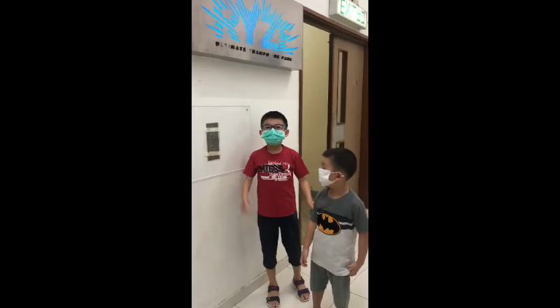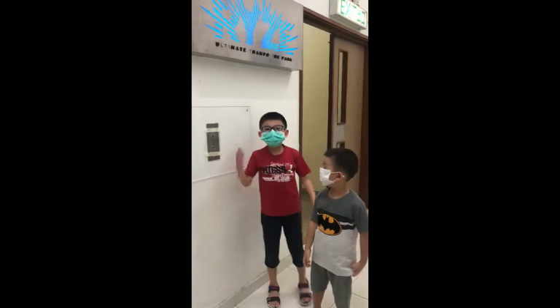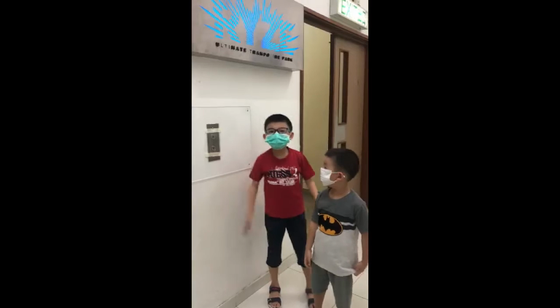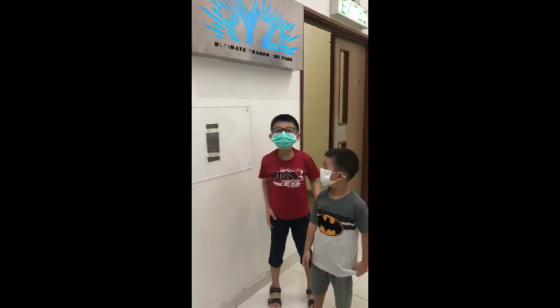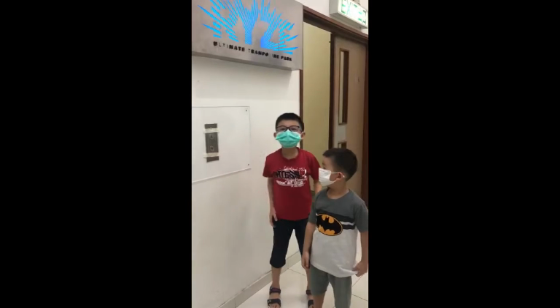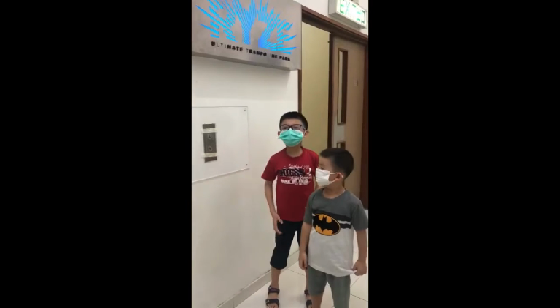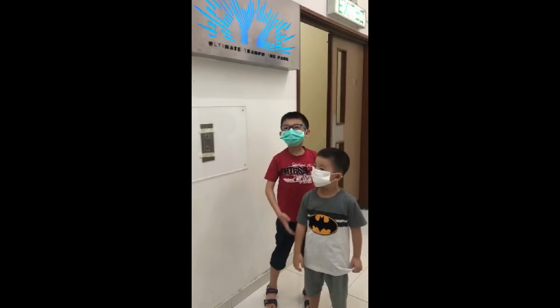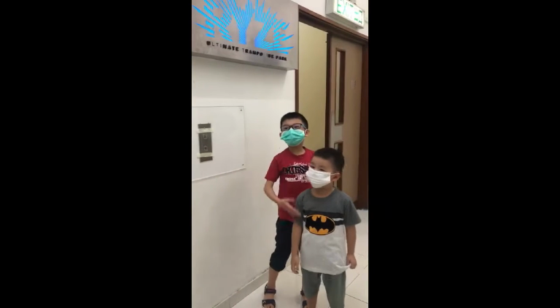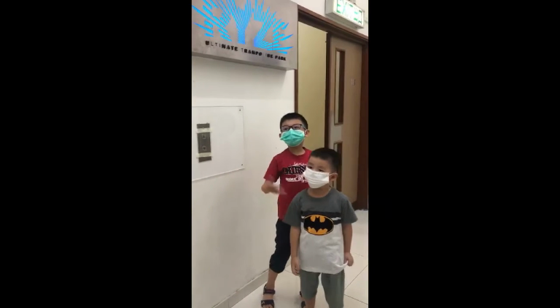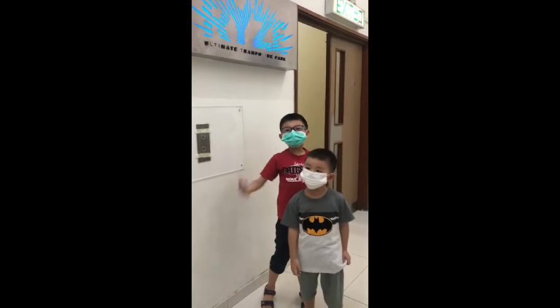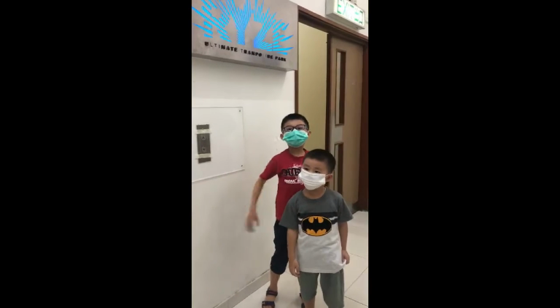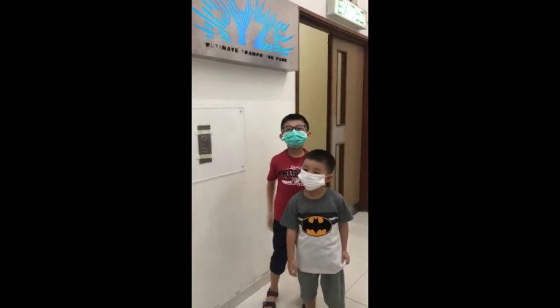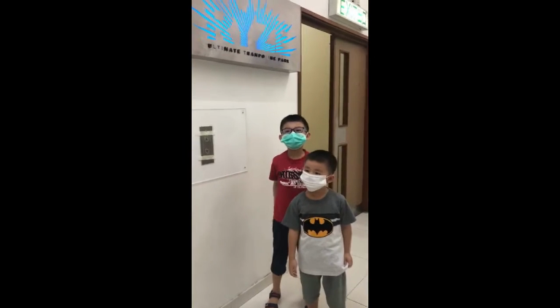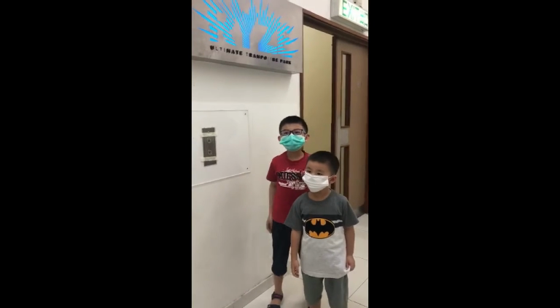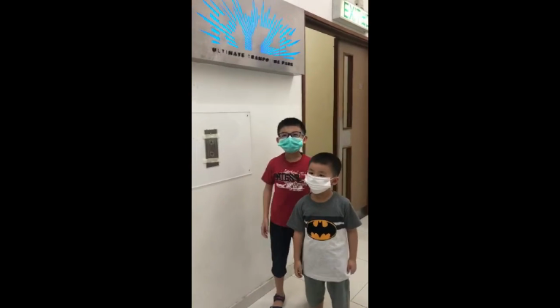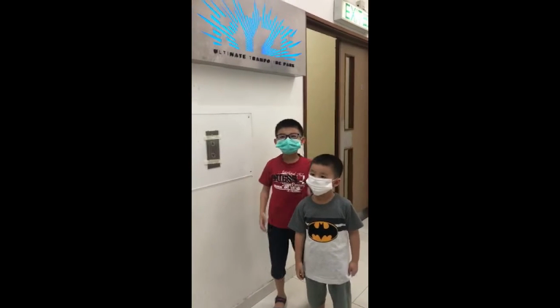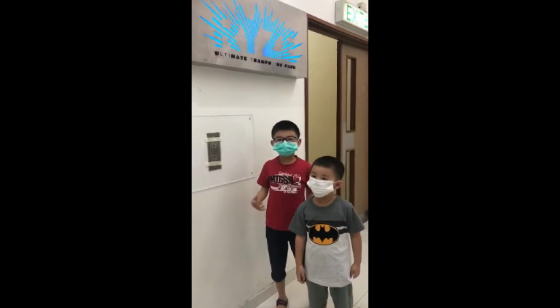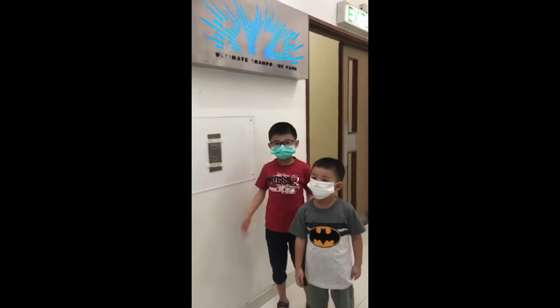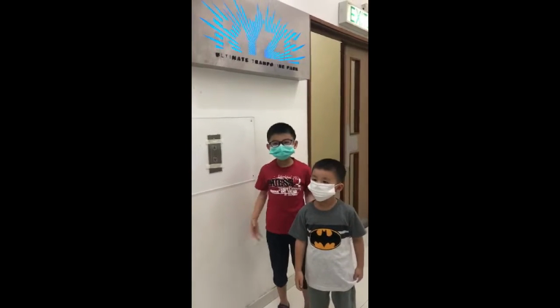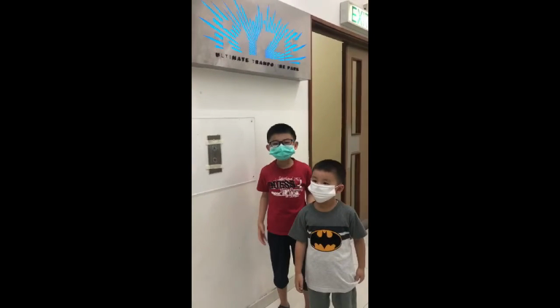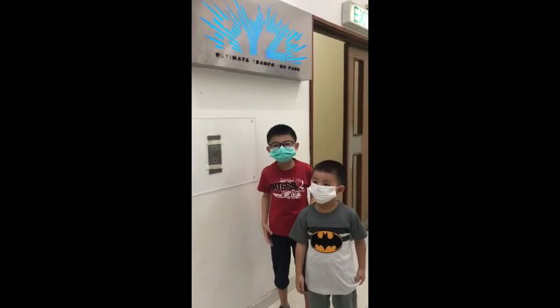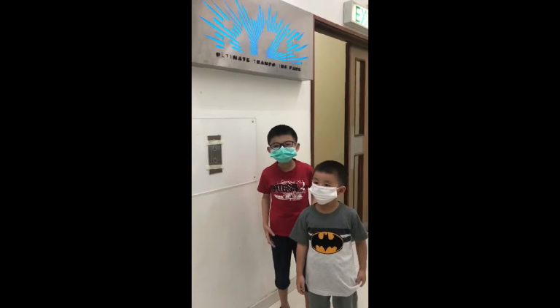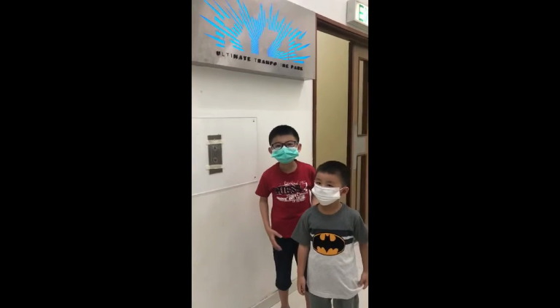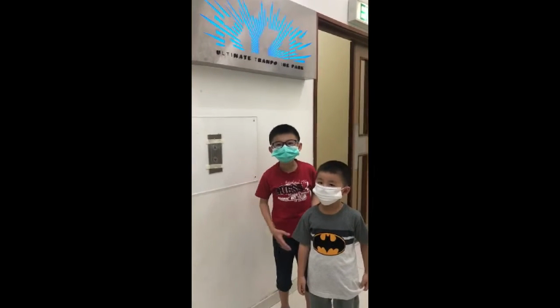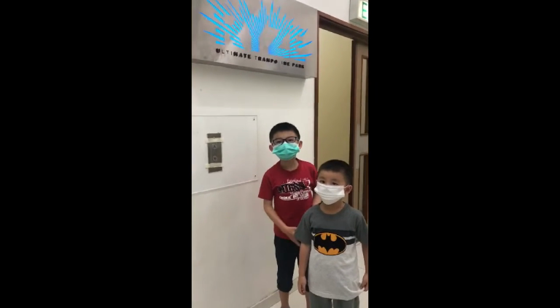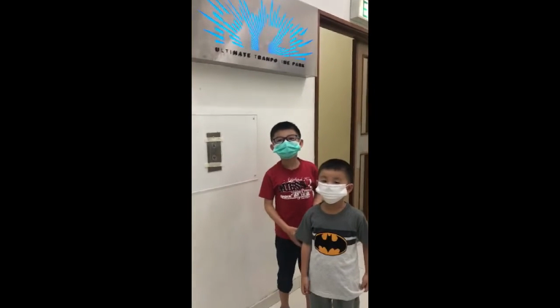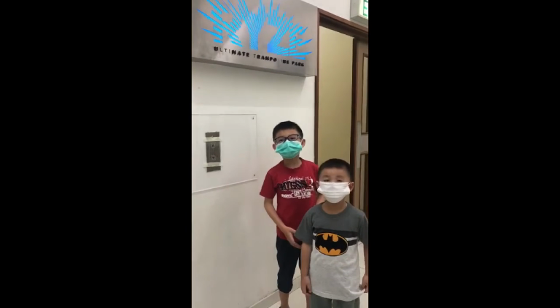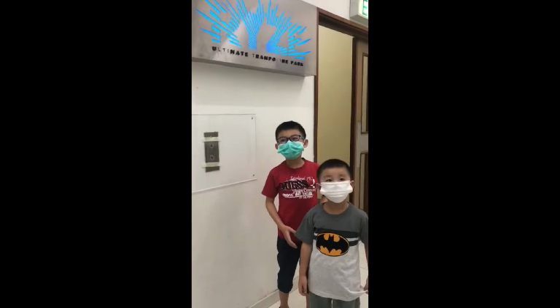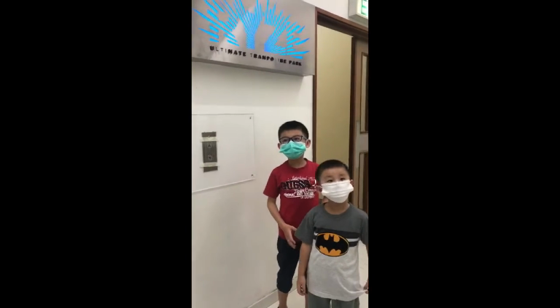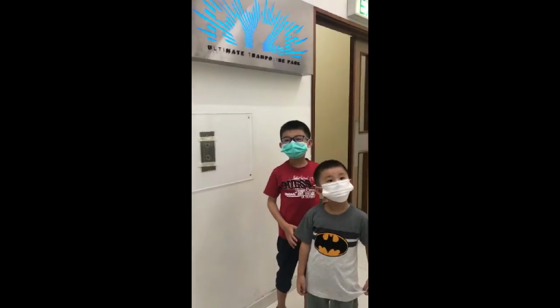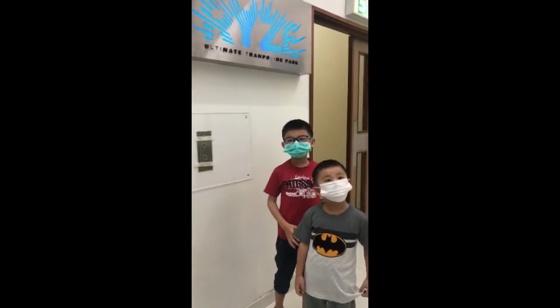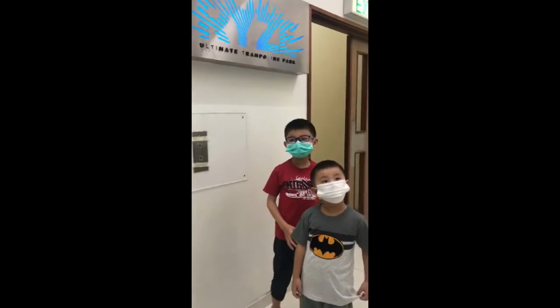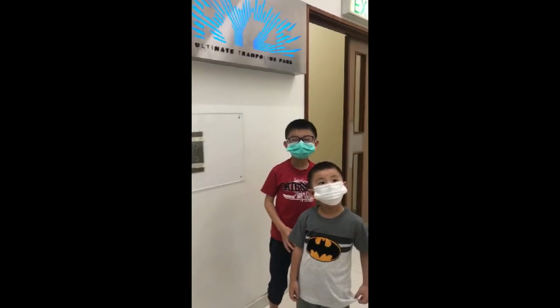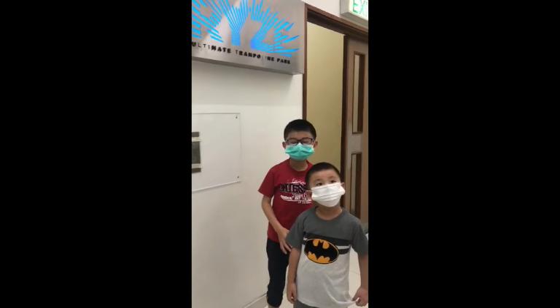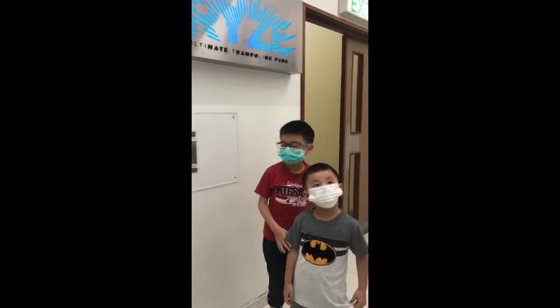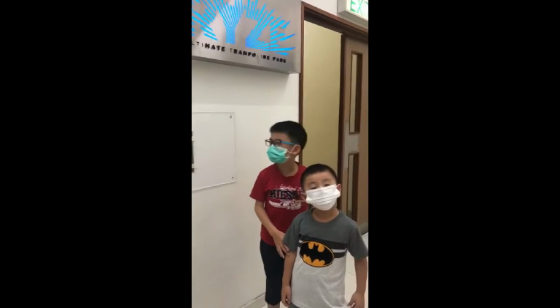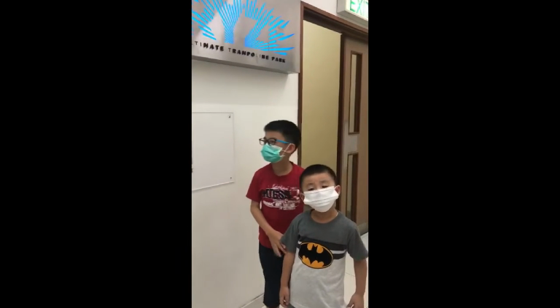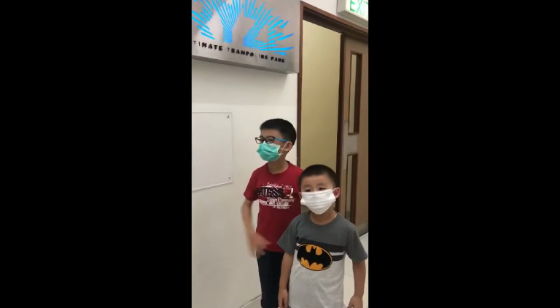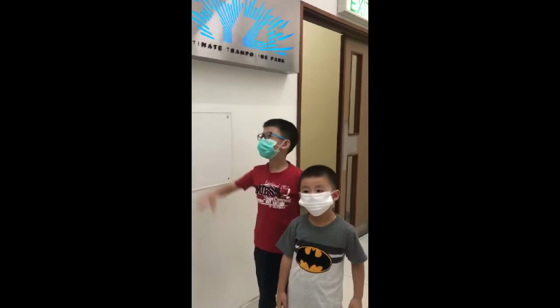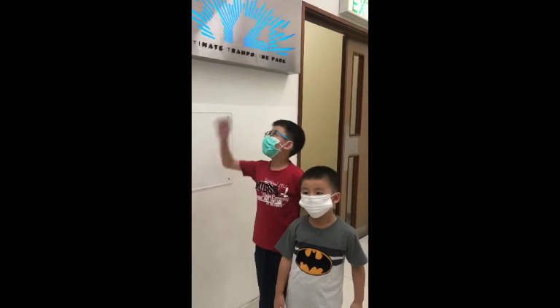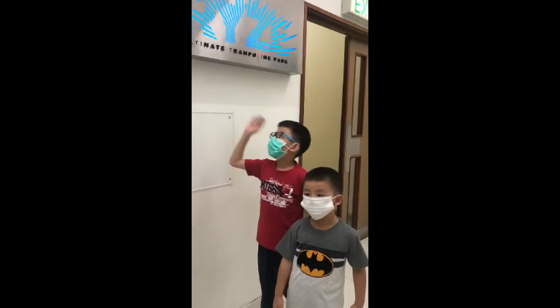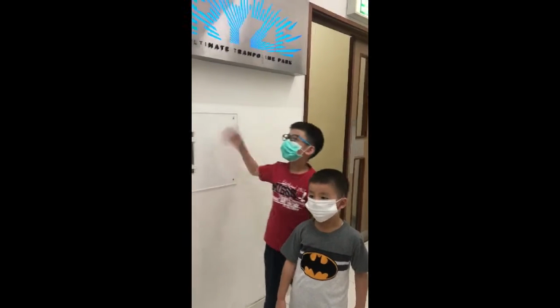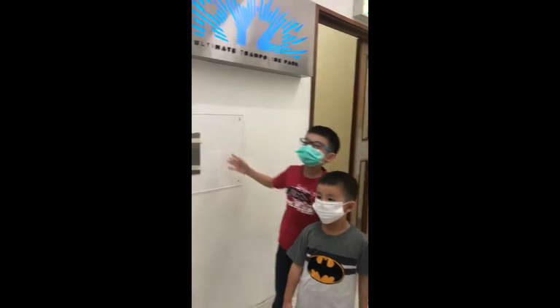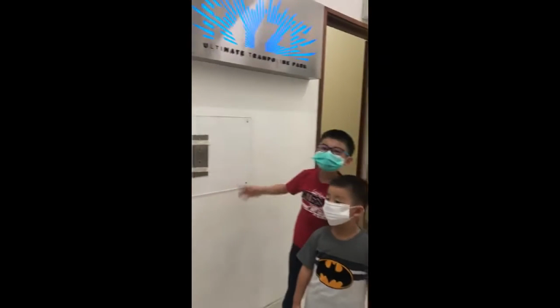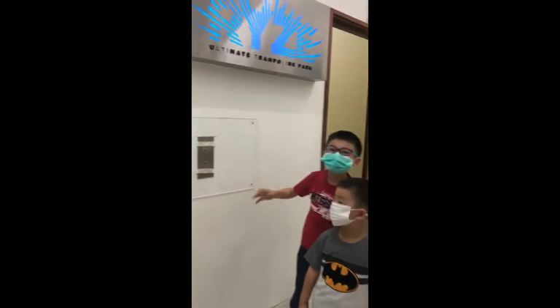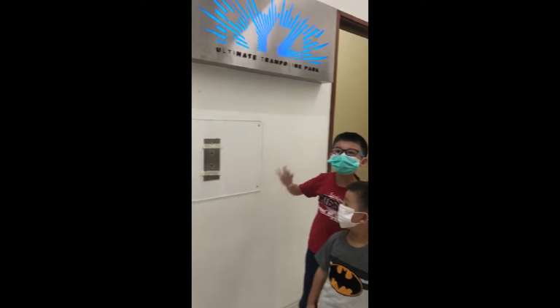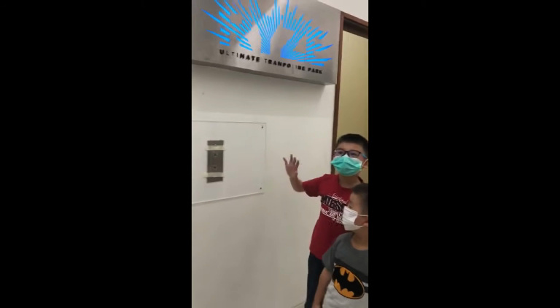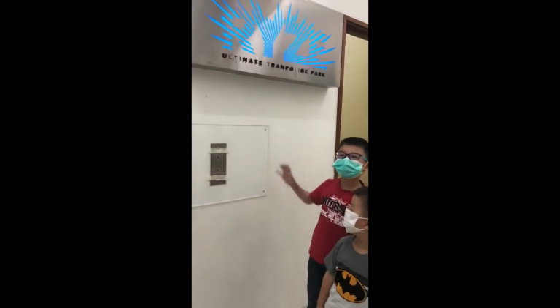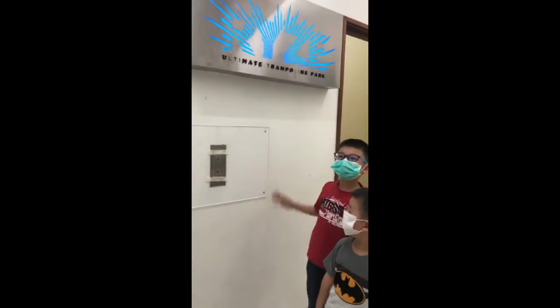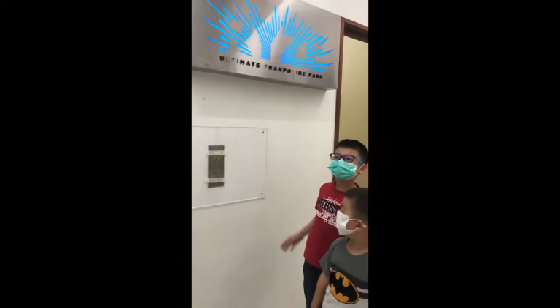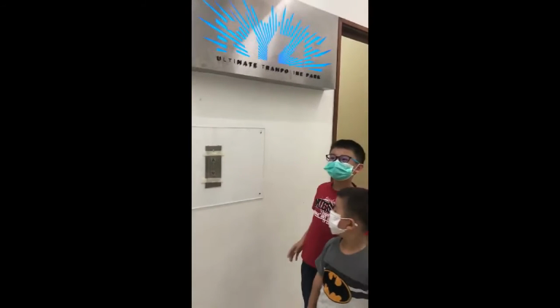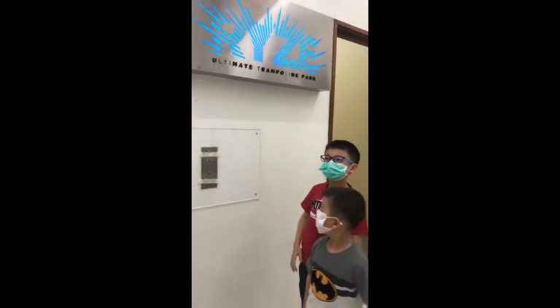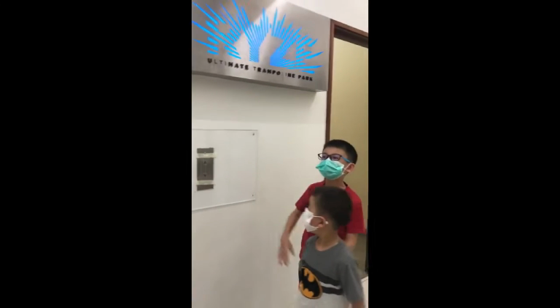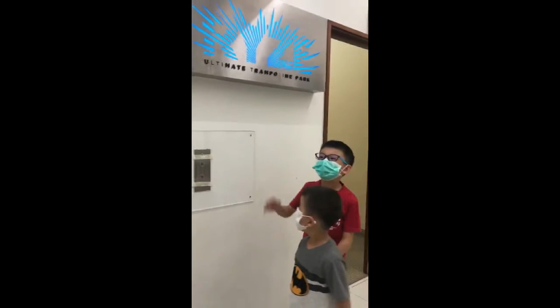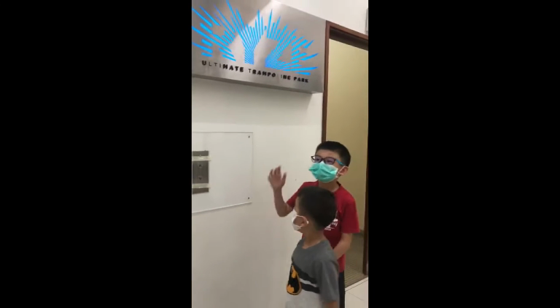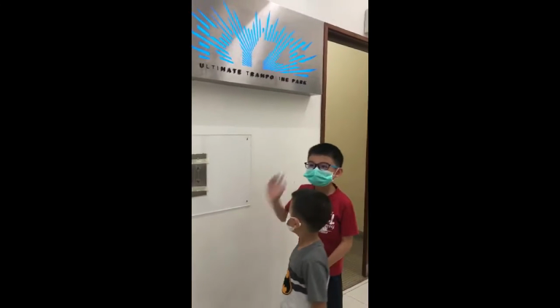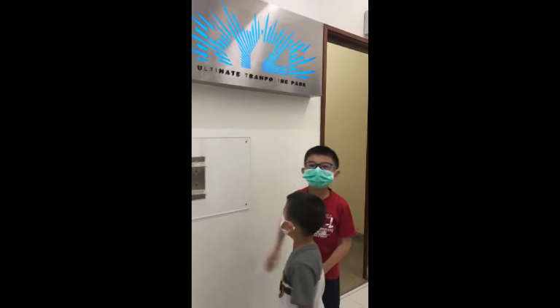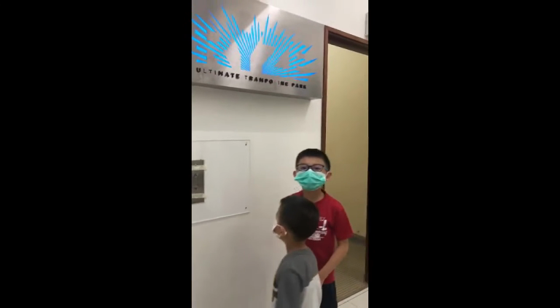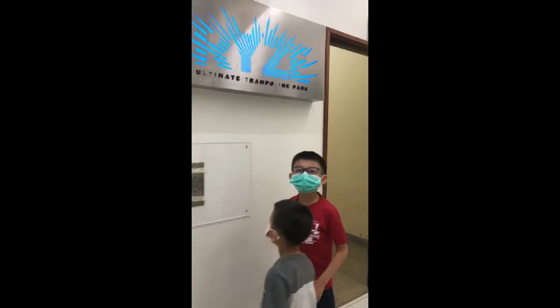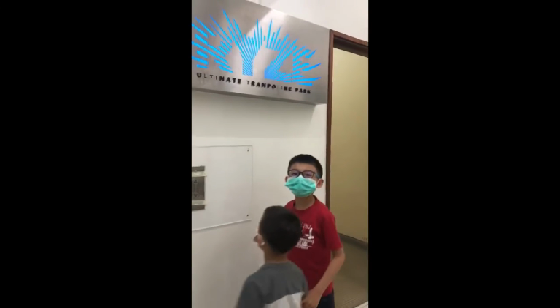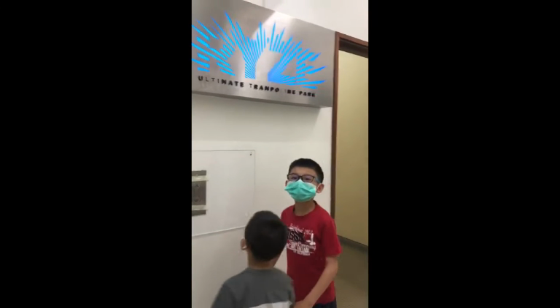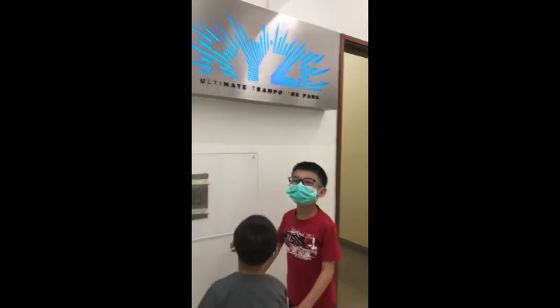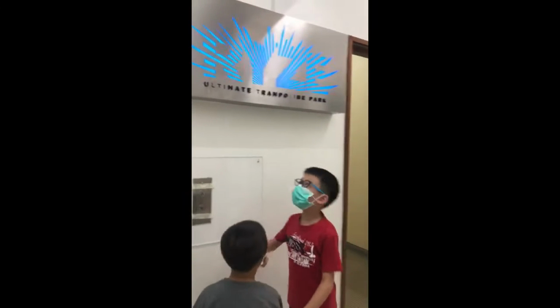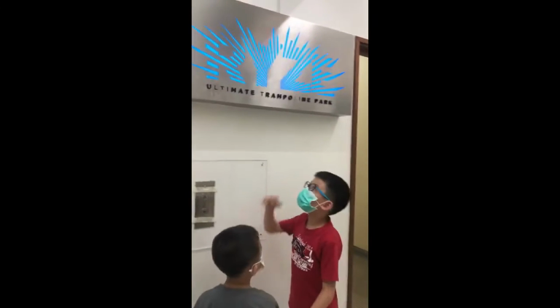Hello everyone, welcome back to ShakeChaster episode something. Today we're going to trampoline park.